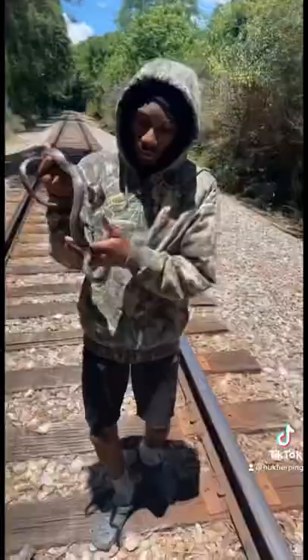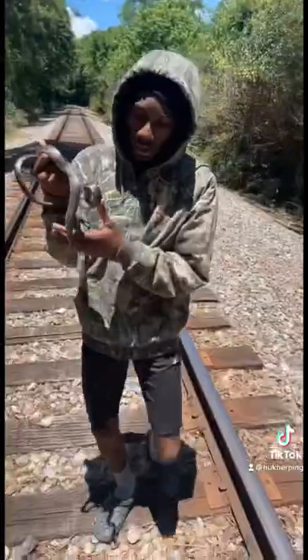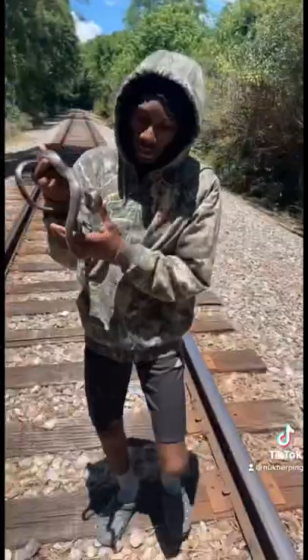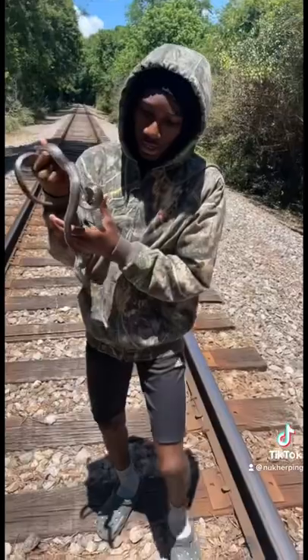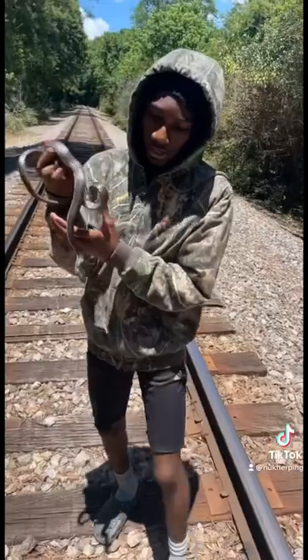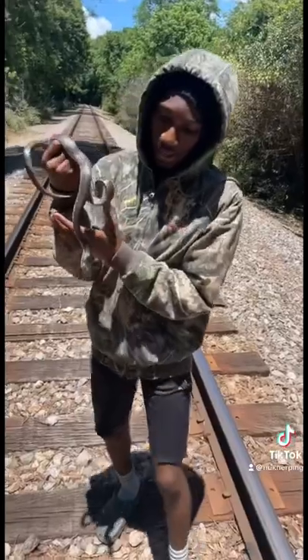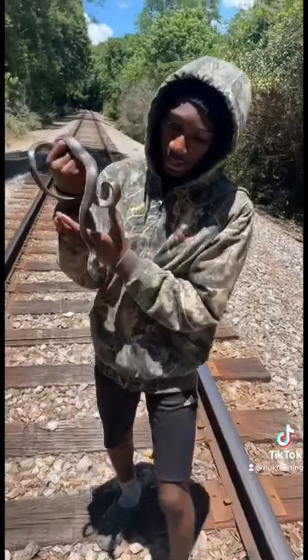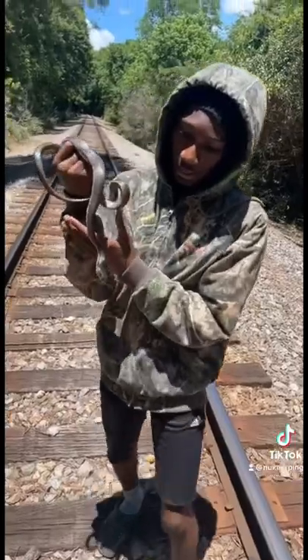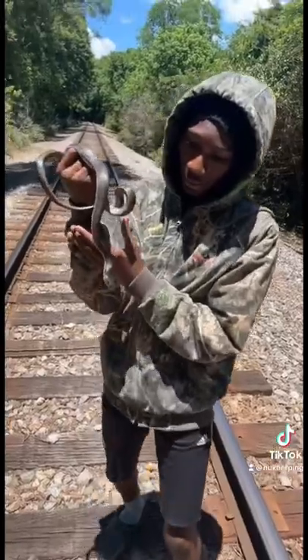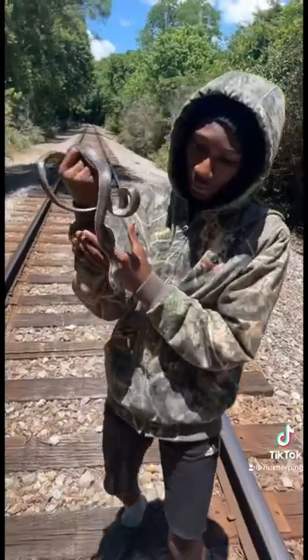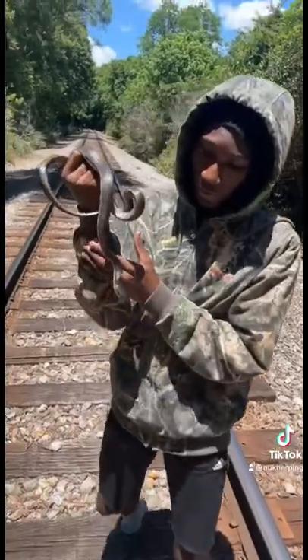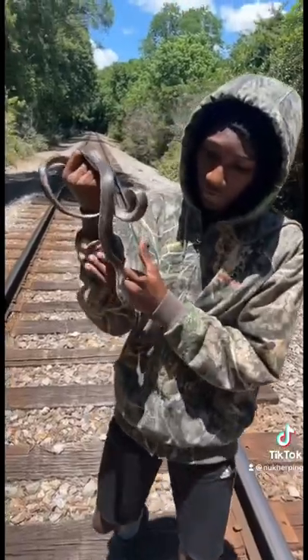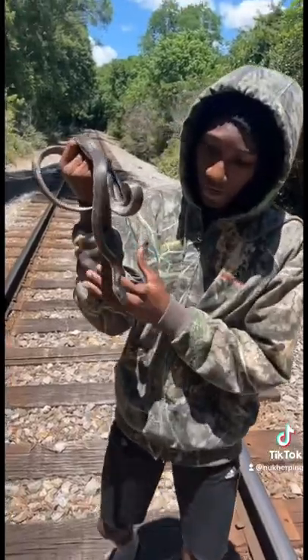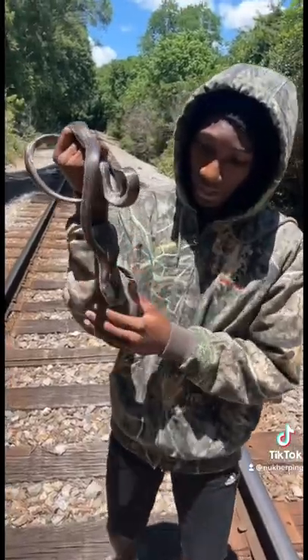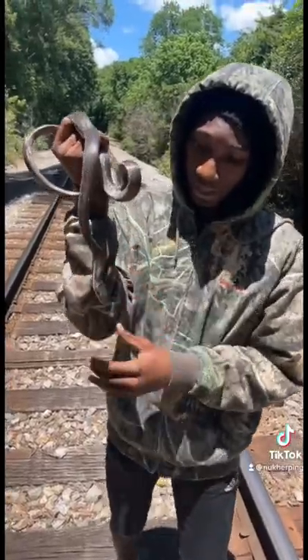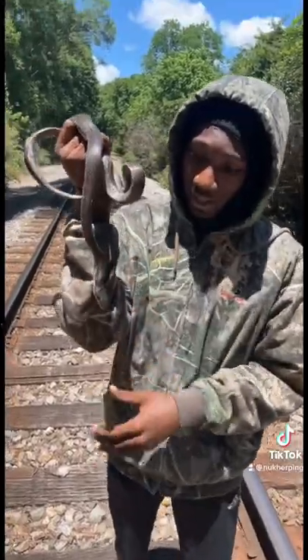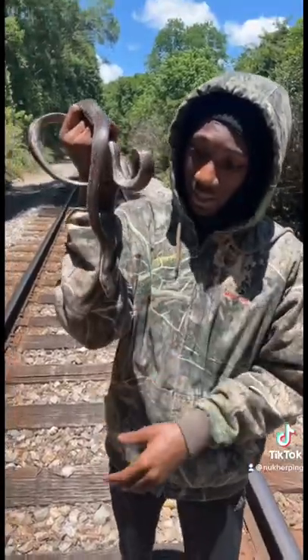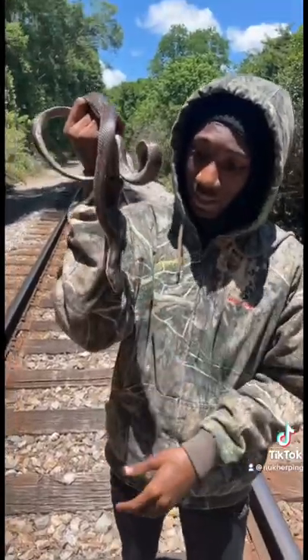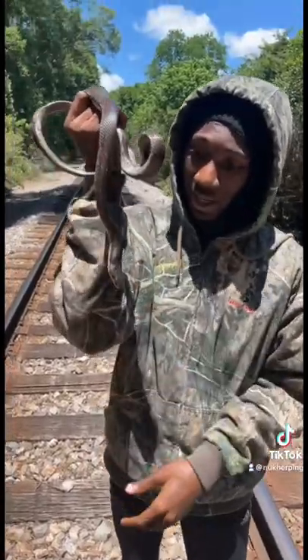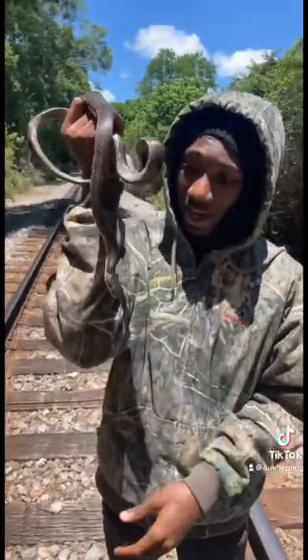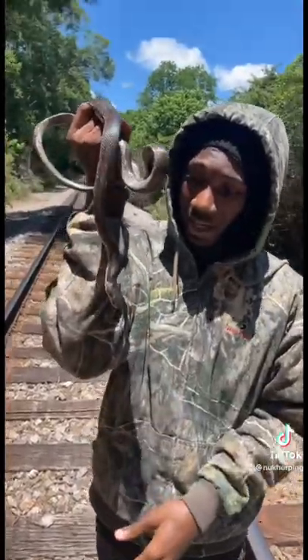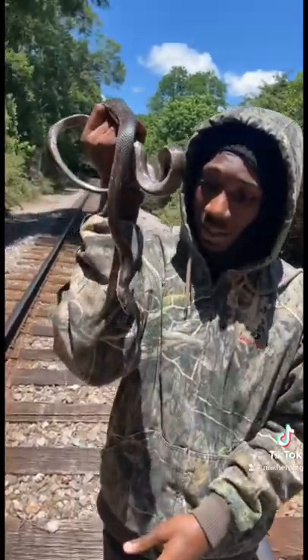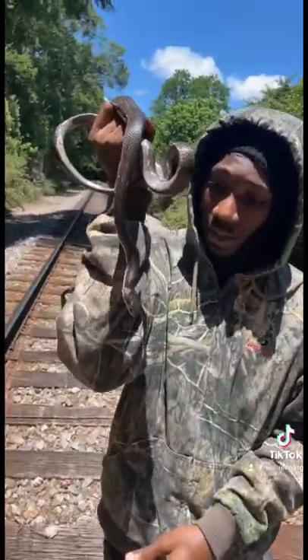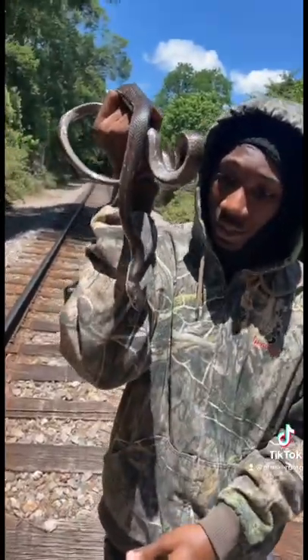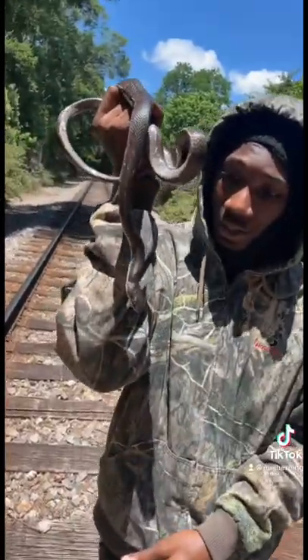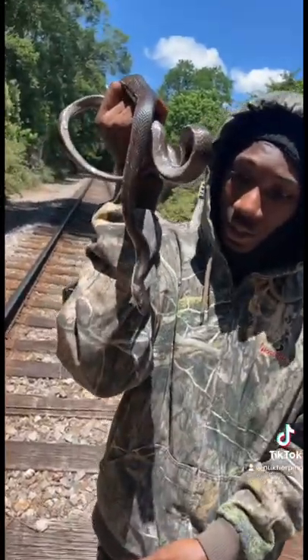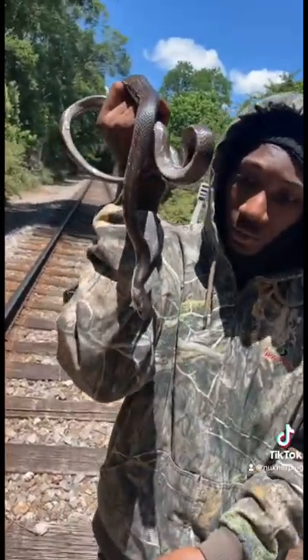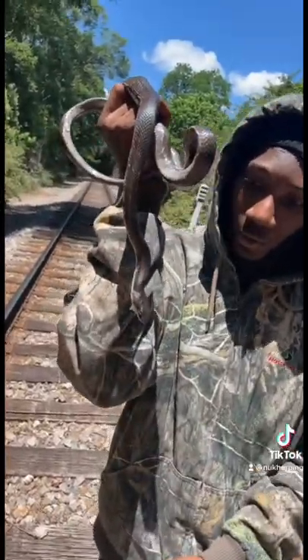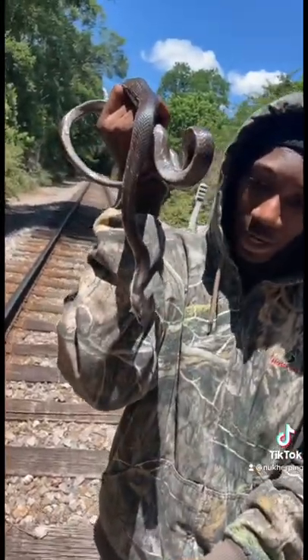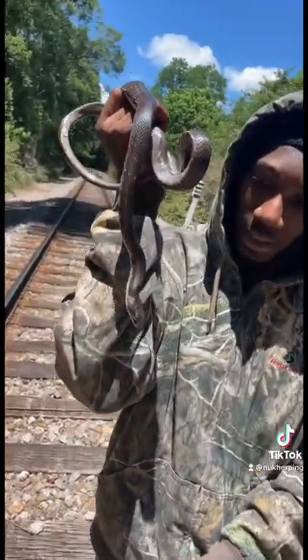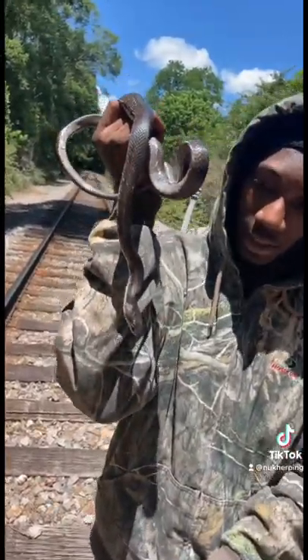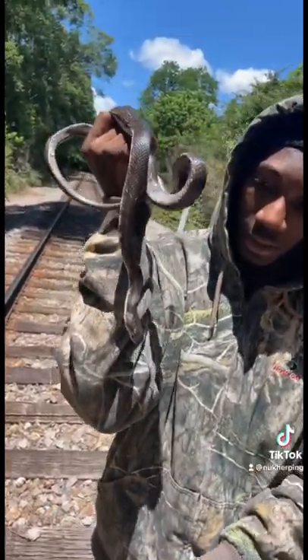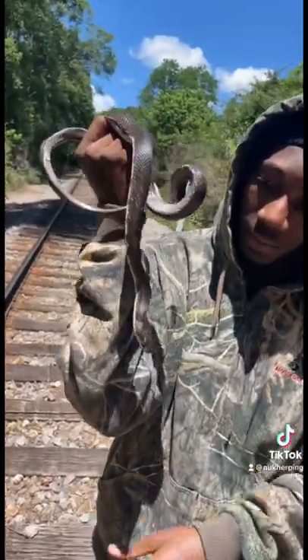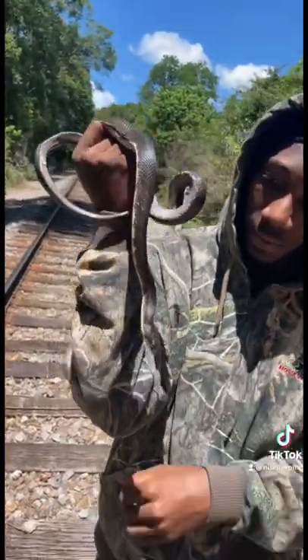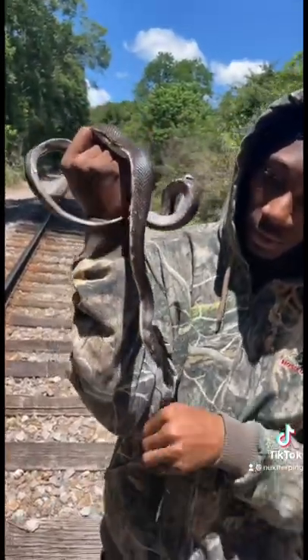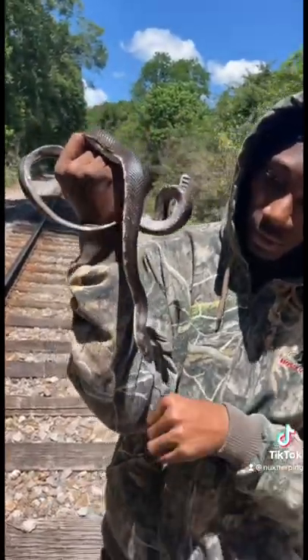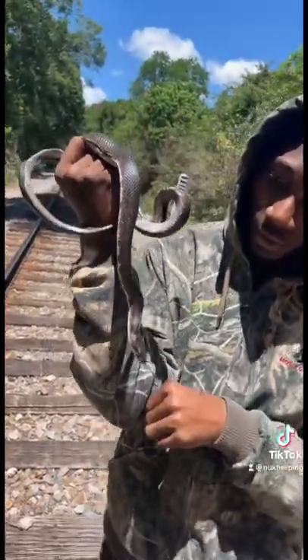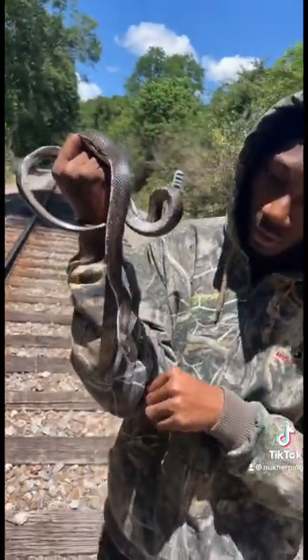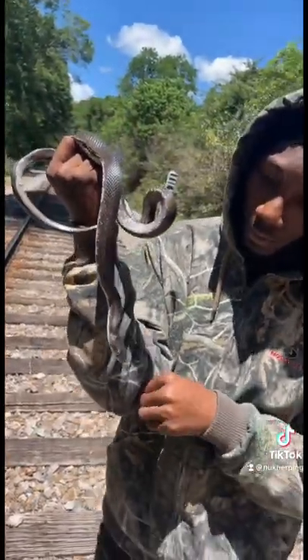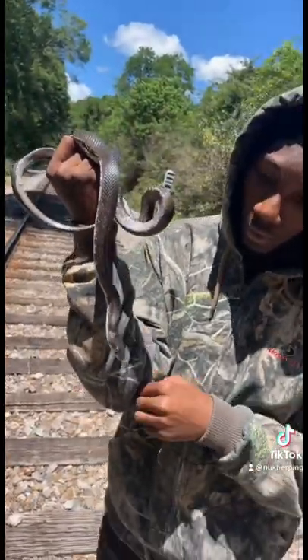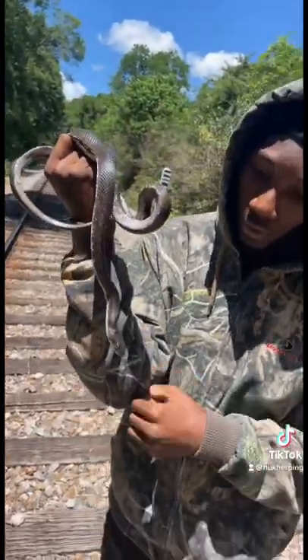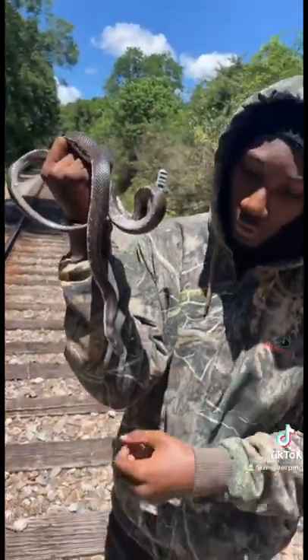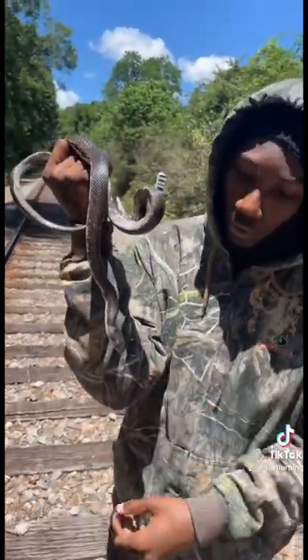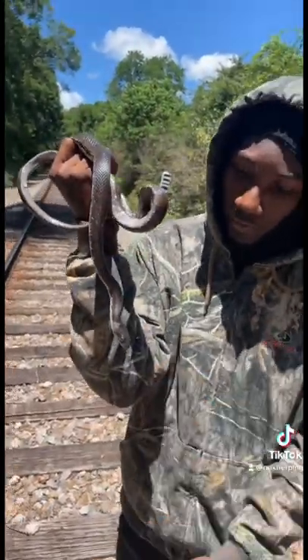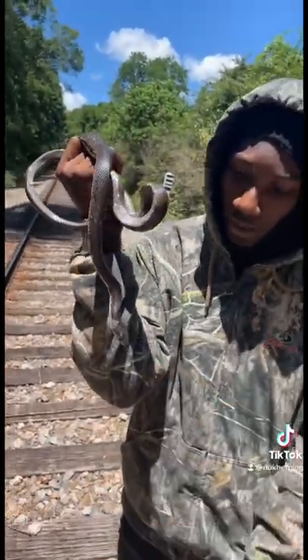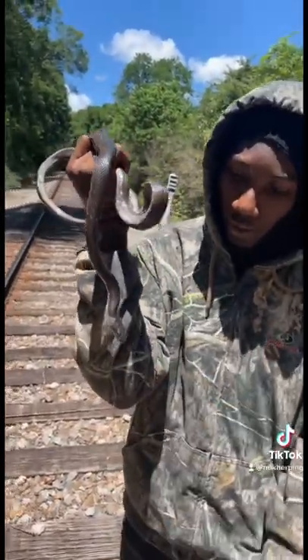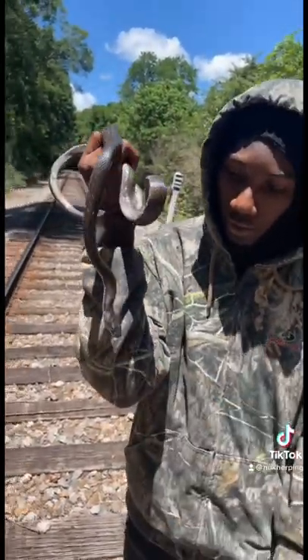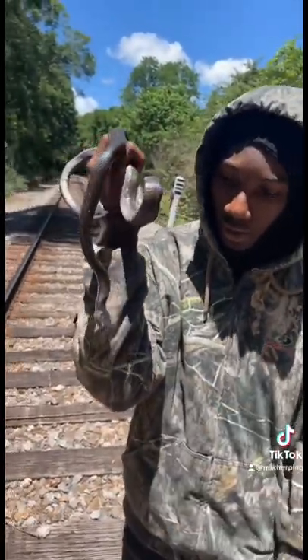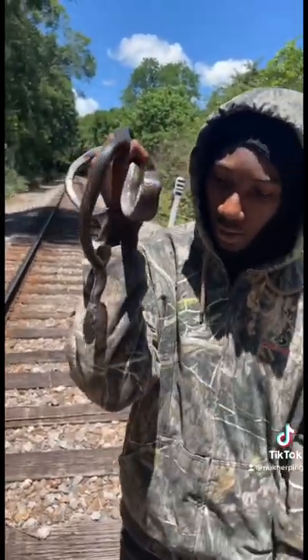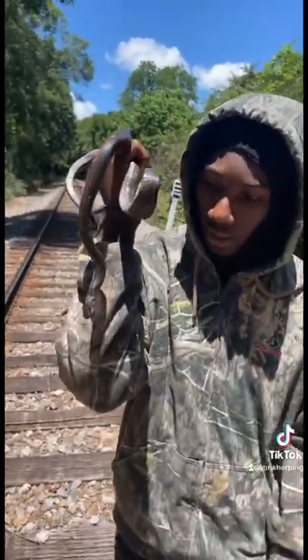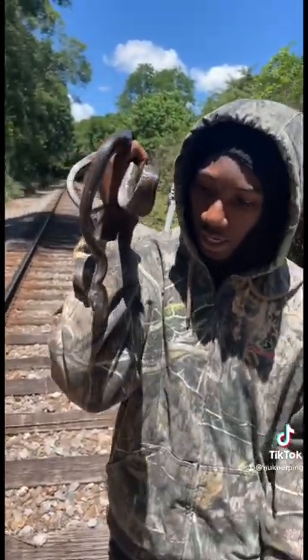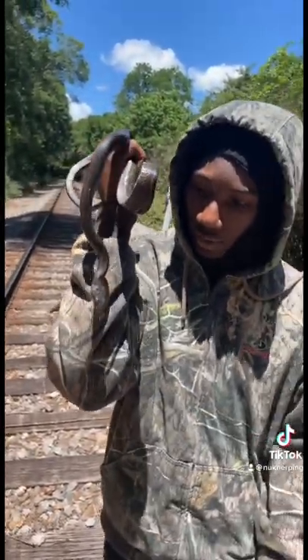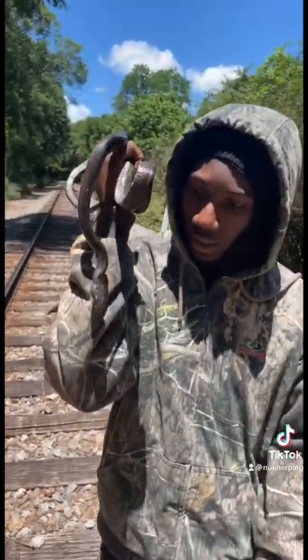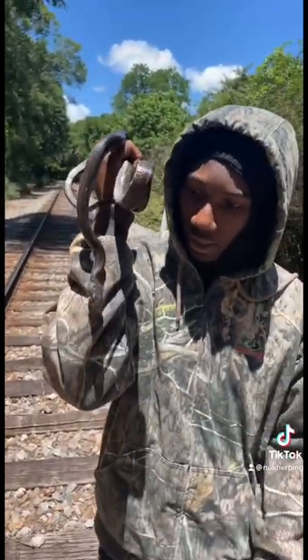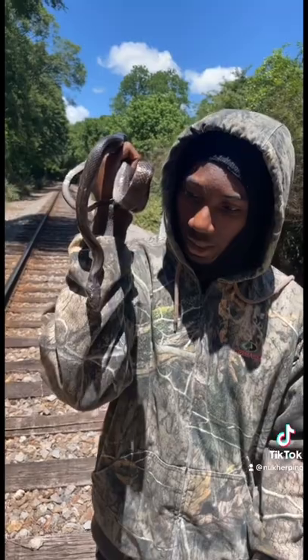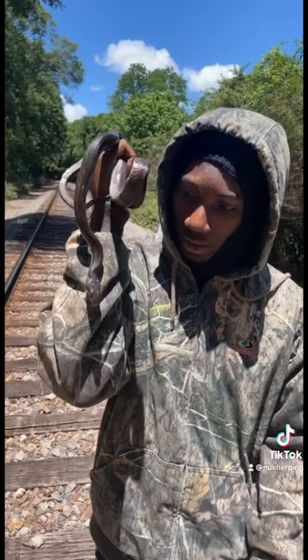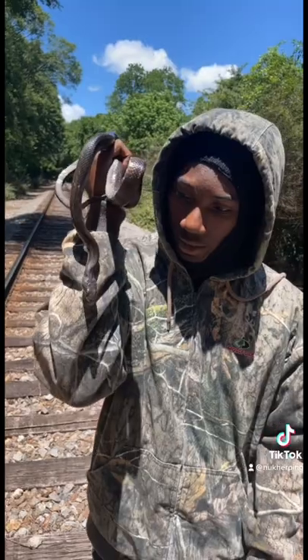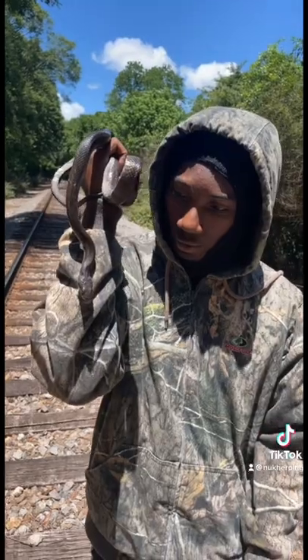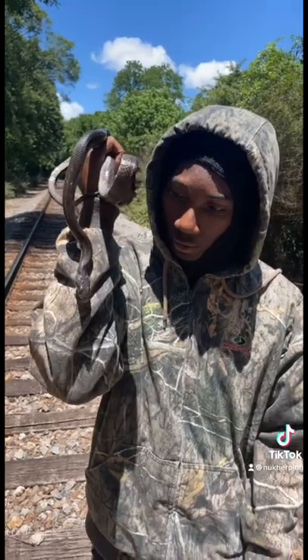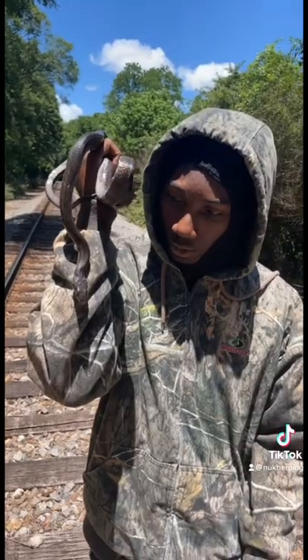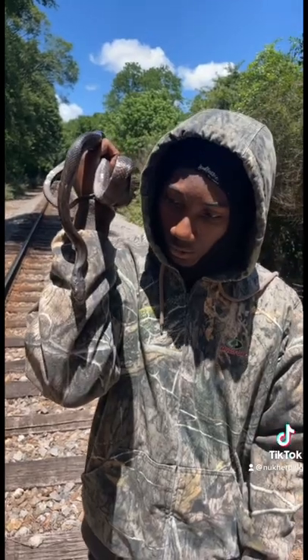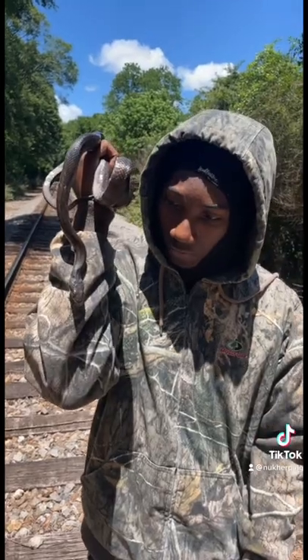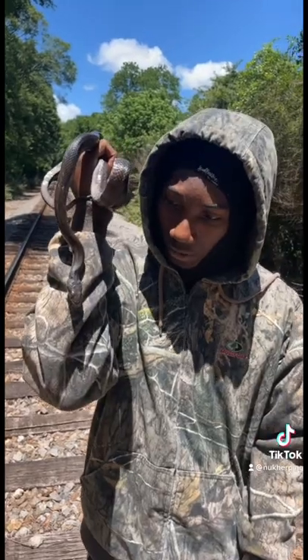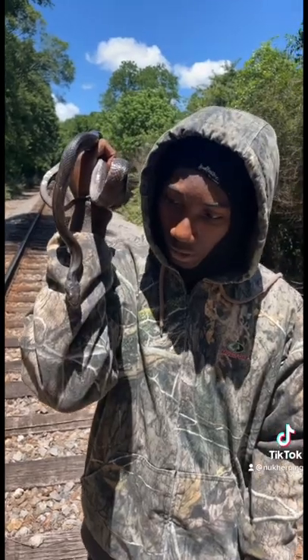All right guys, I found this nice adult rat snake. It's a pretty cool find. I'm going to set this guy back down. Let's see what else we can find.